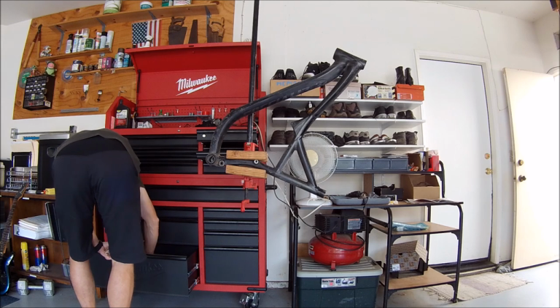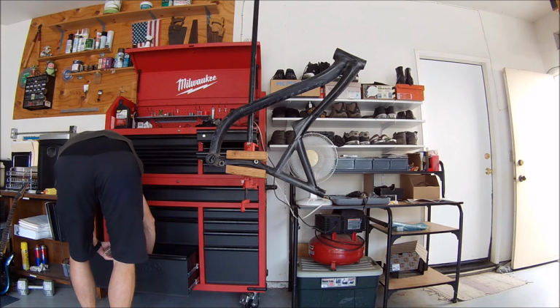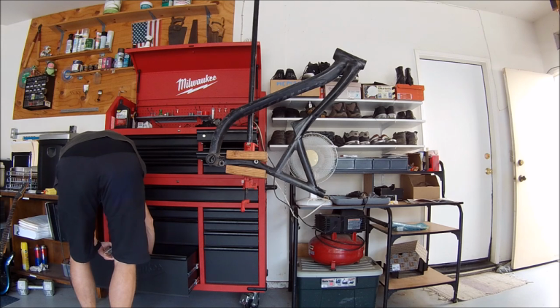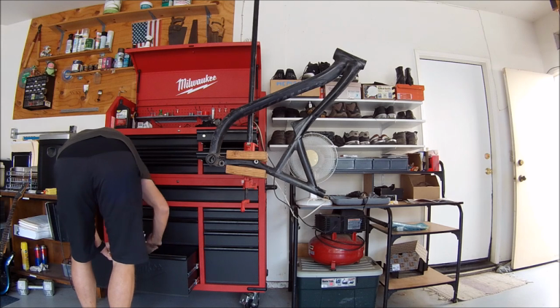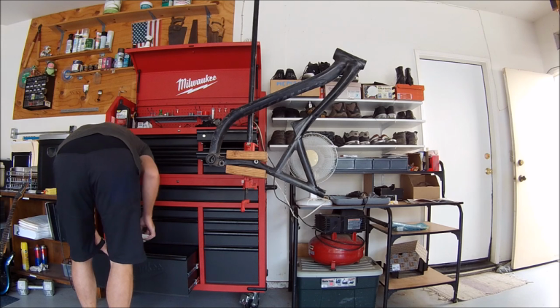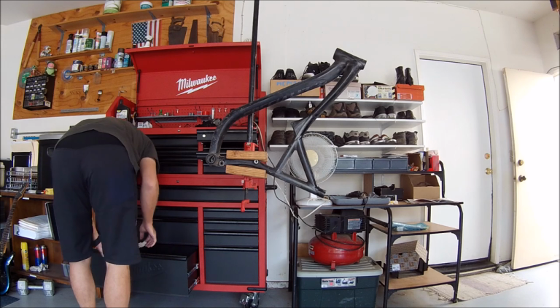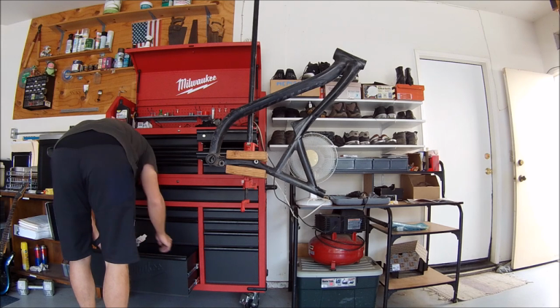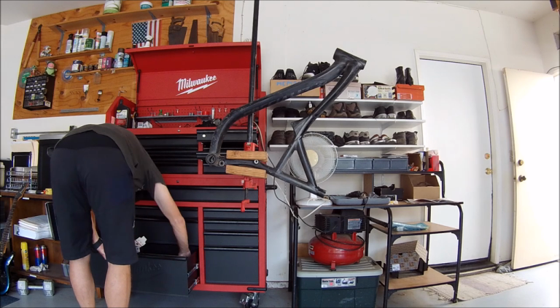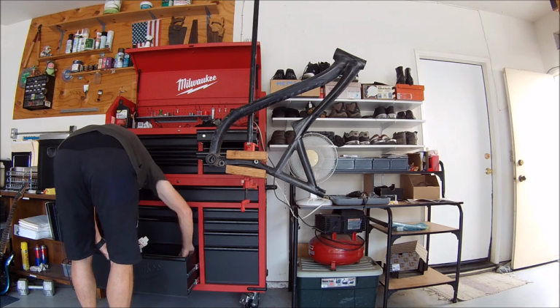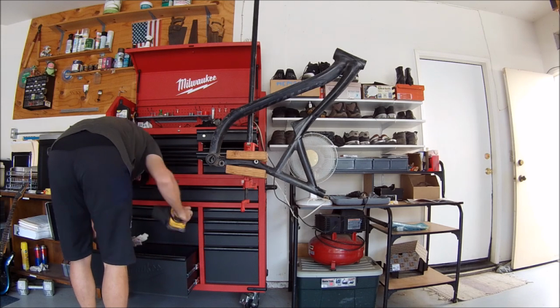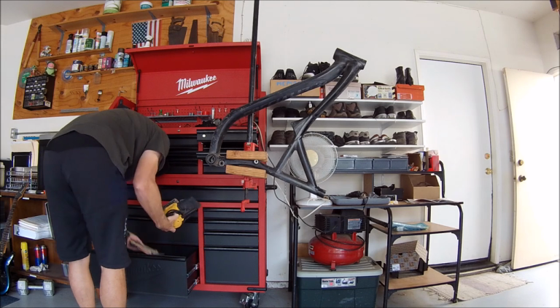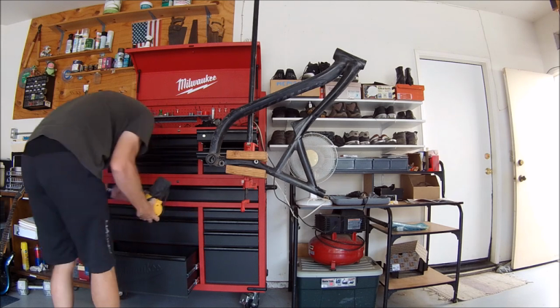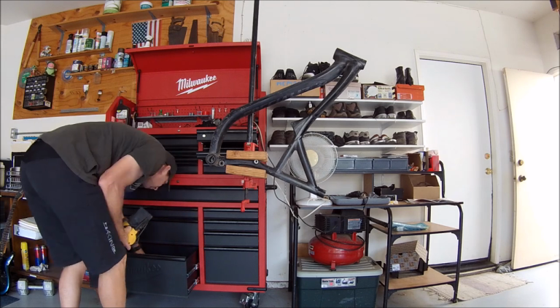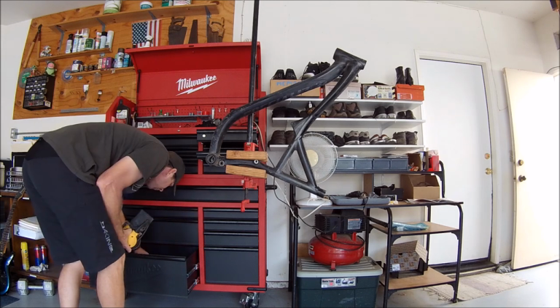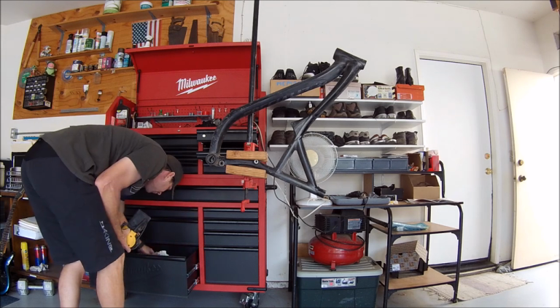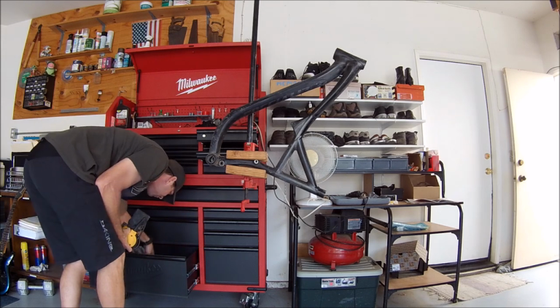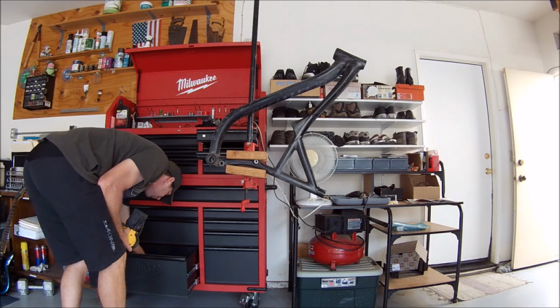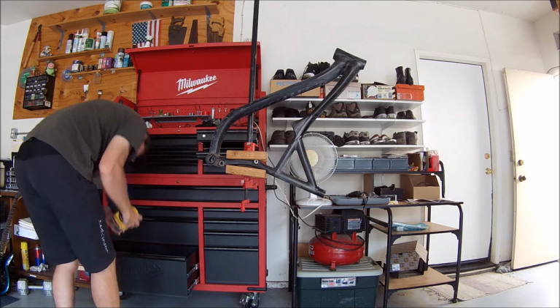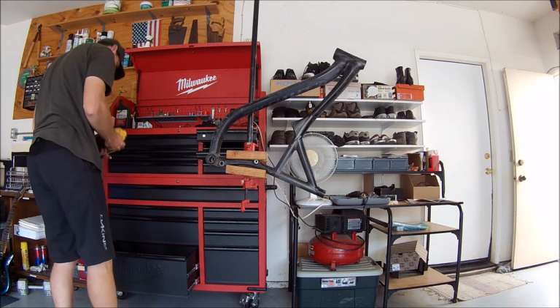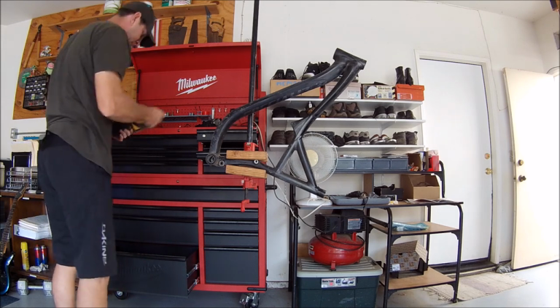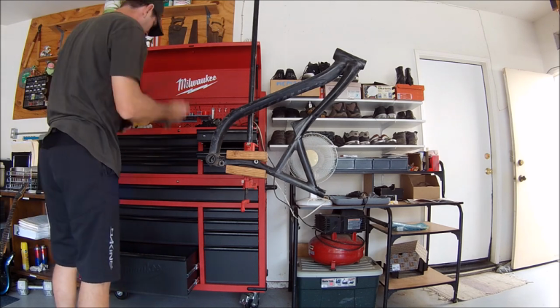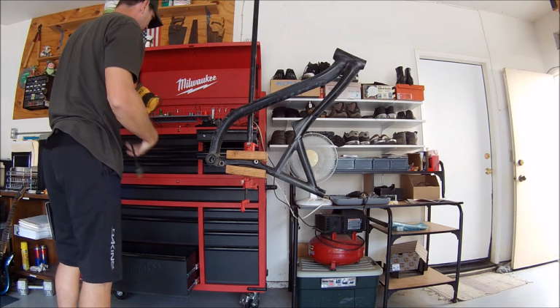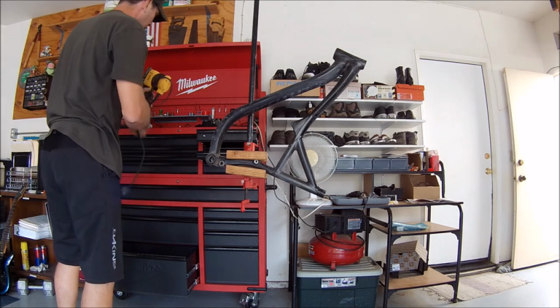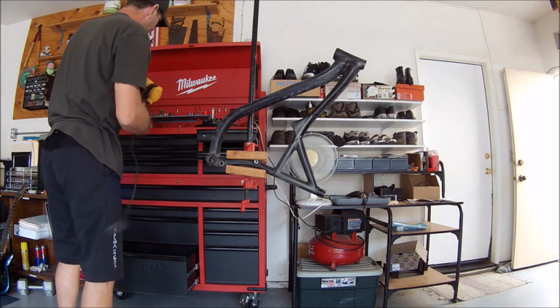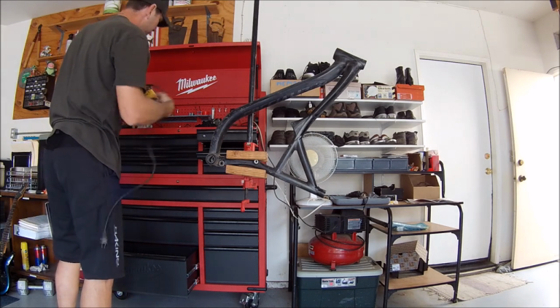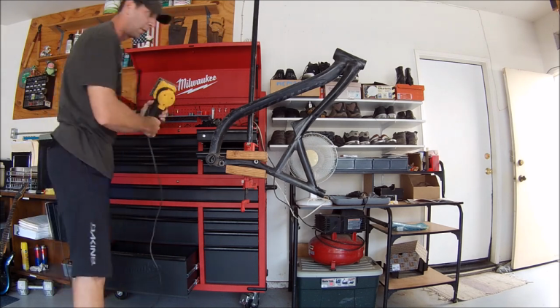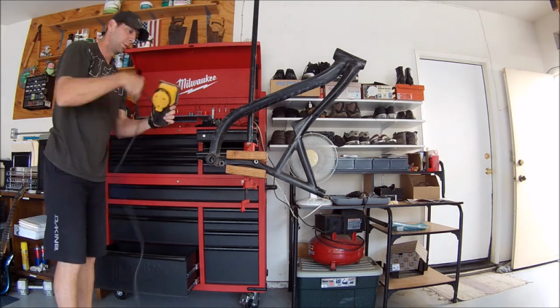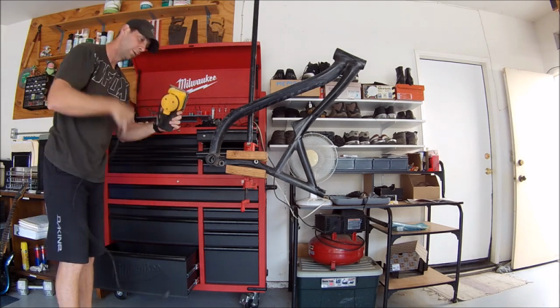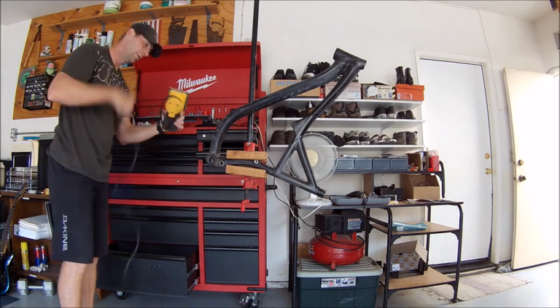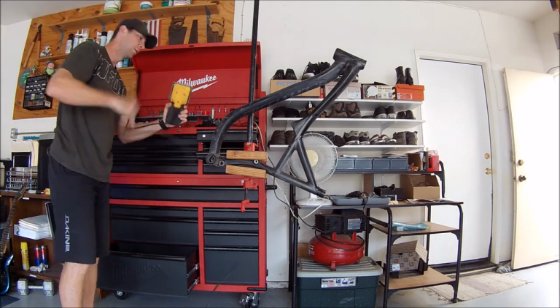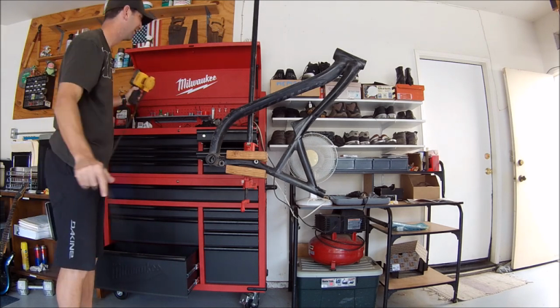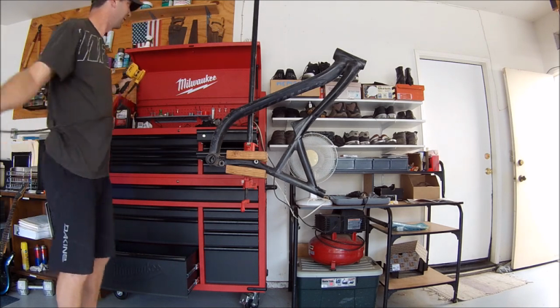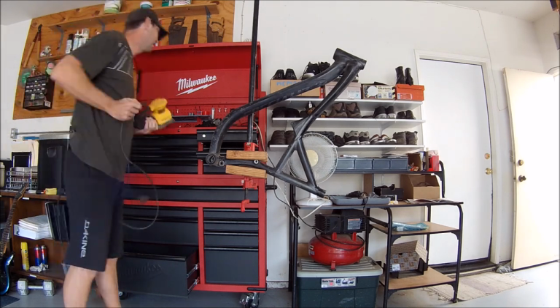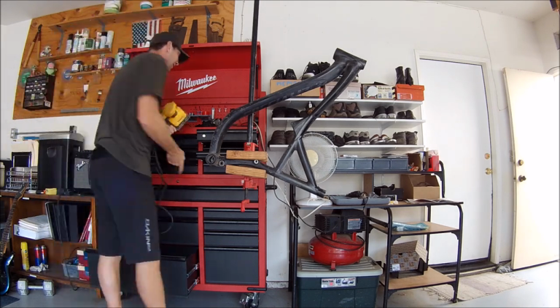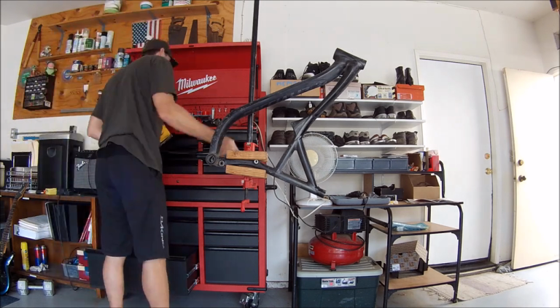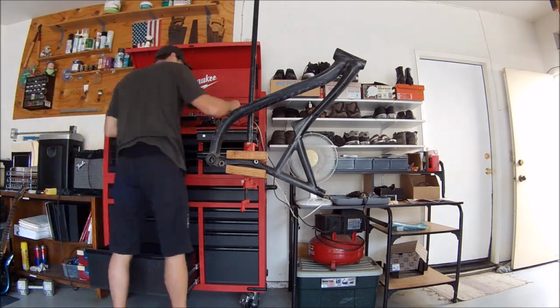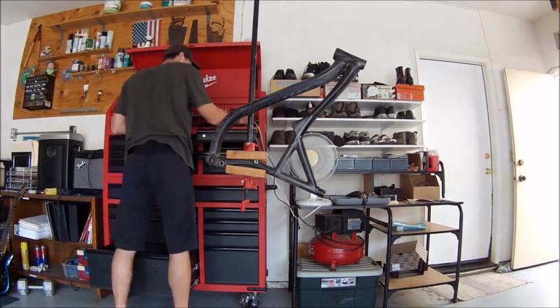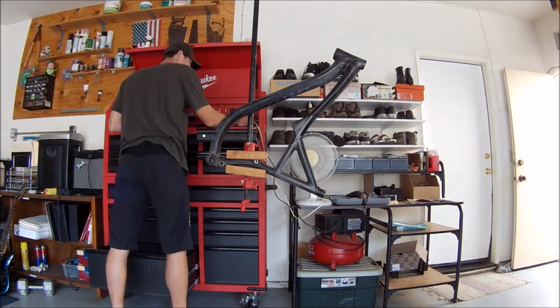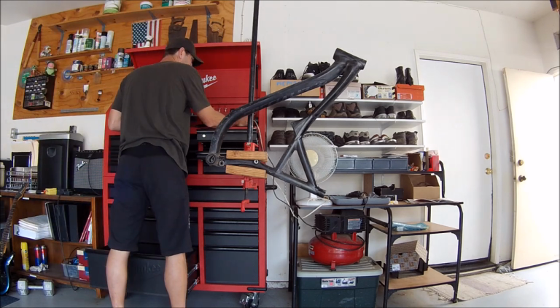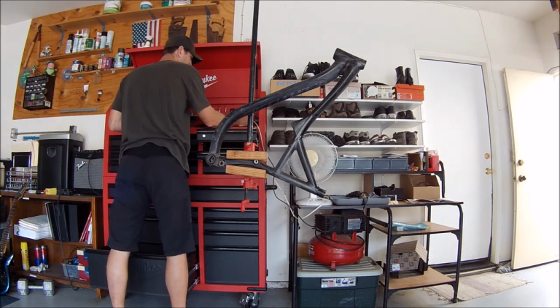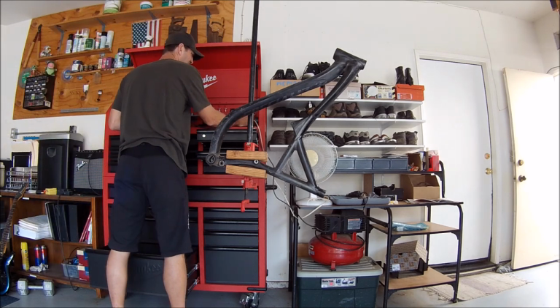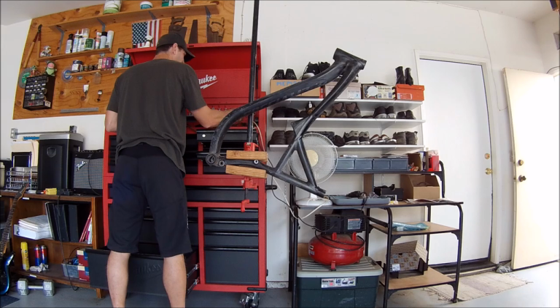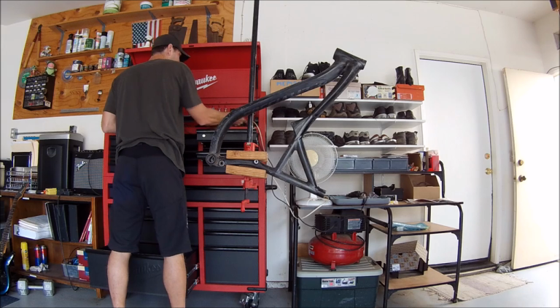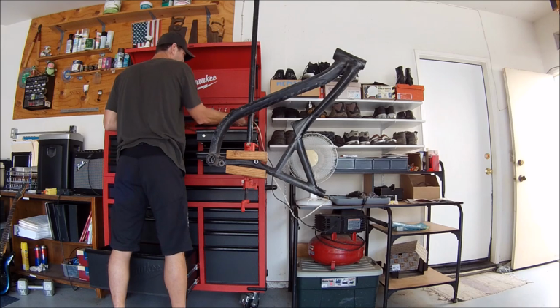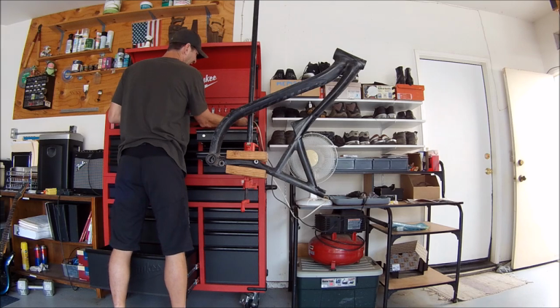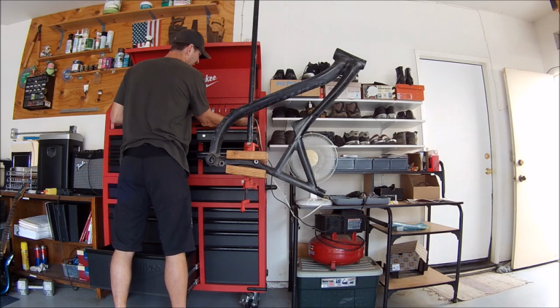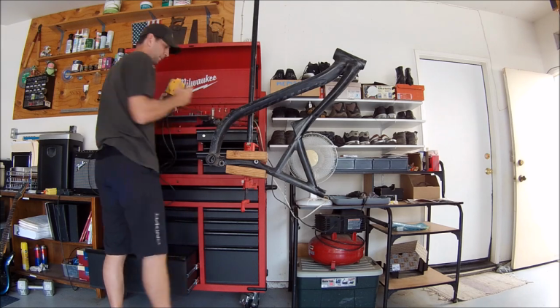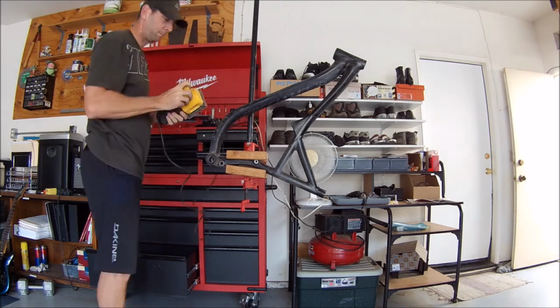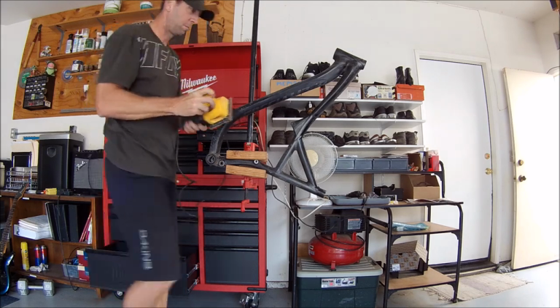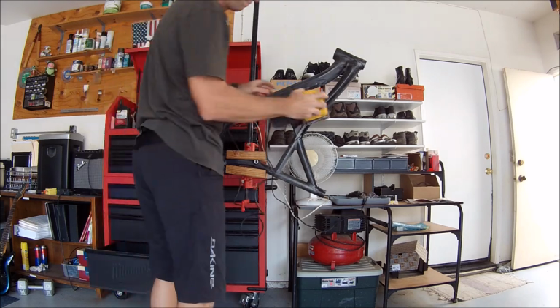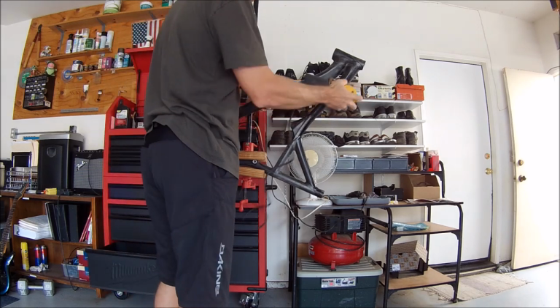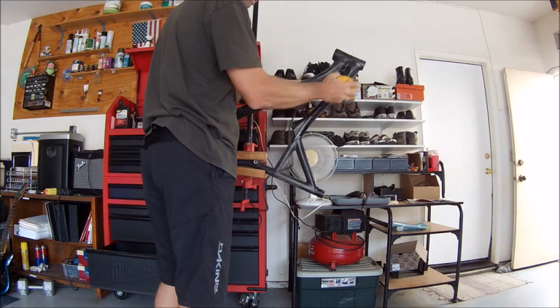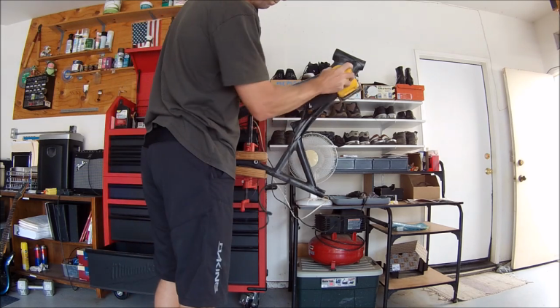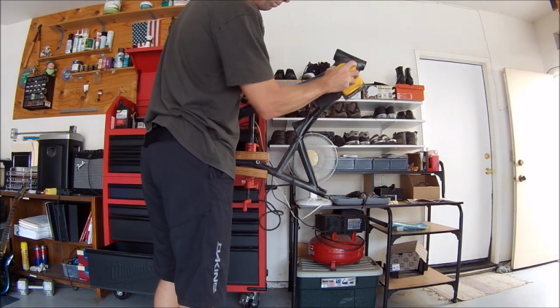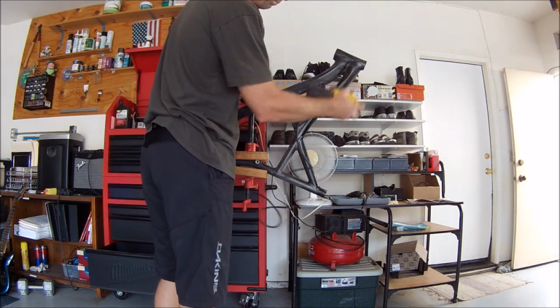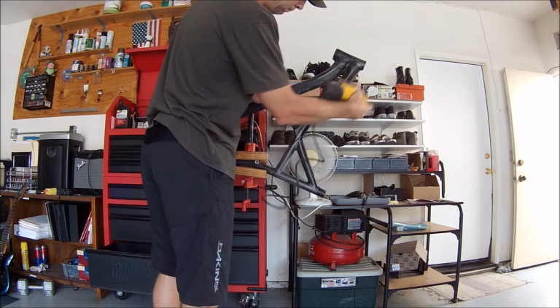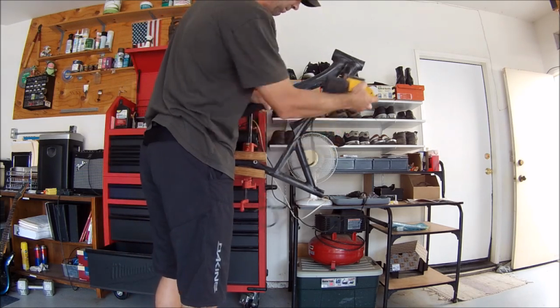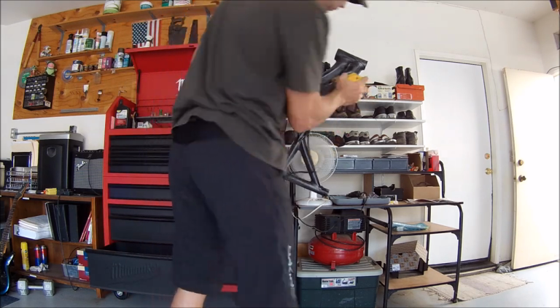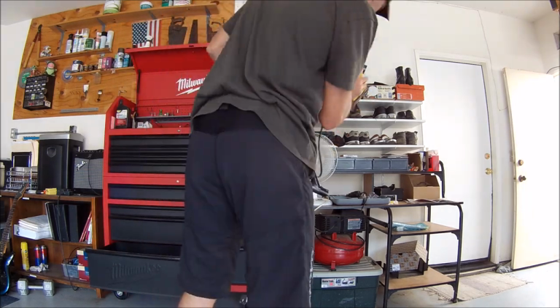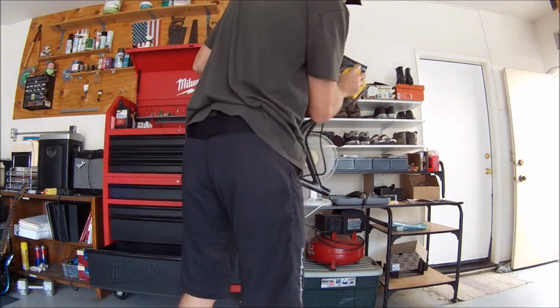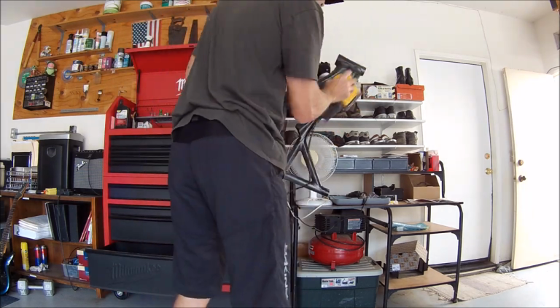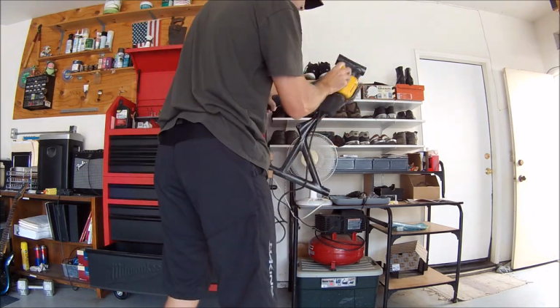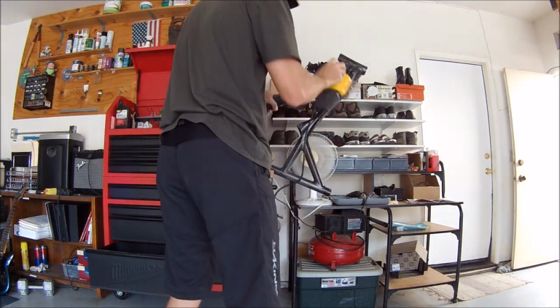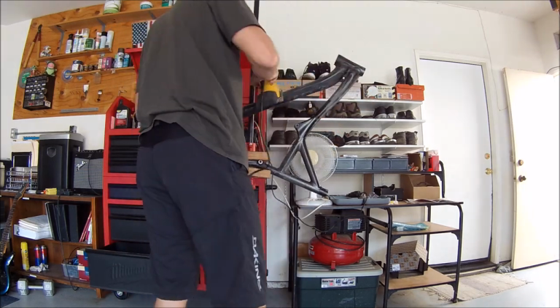I liked the end product of the frame so much that I think I'm going to go ahead and do the handlebars, the cranks, and the rear triangle as well.